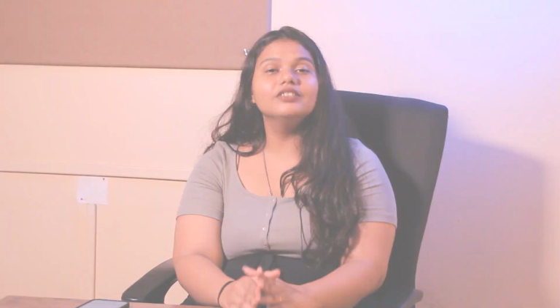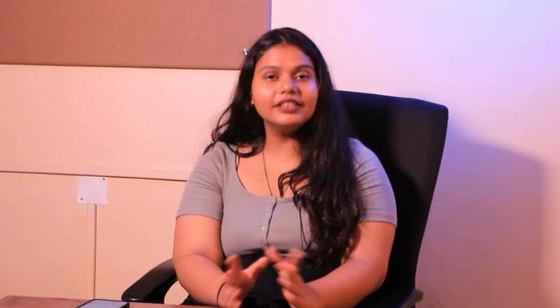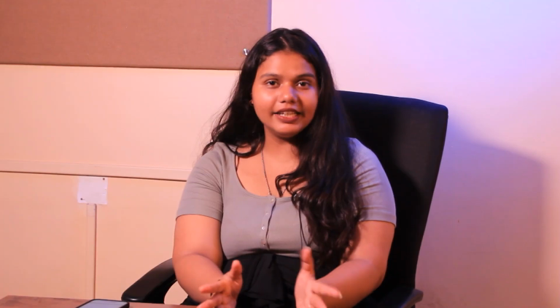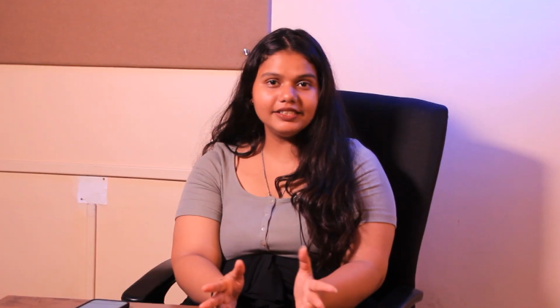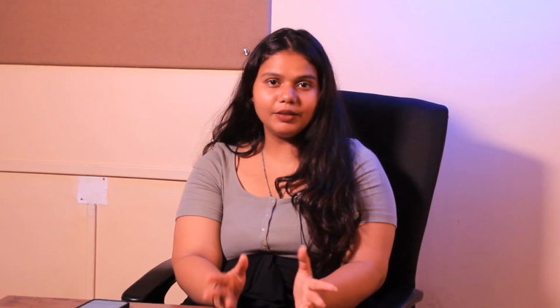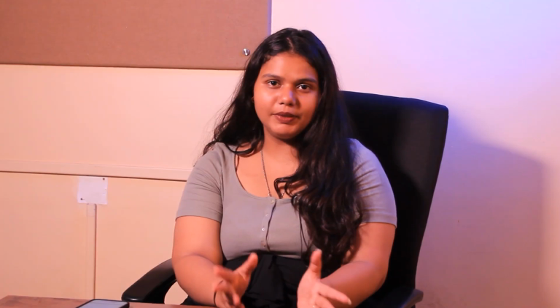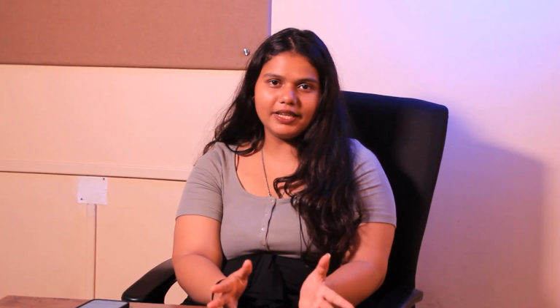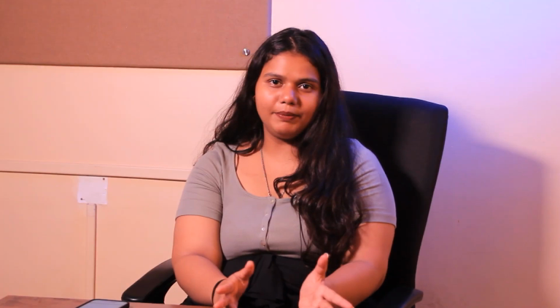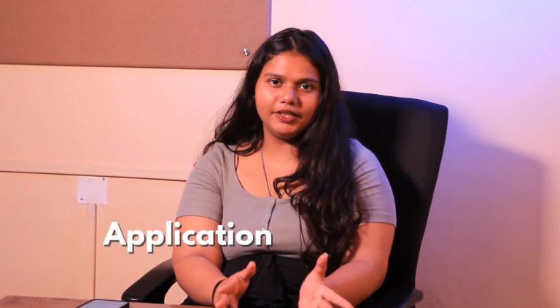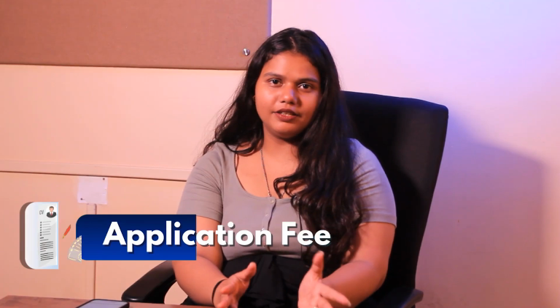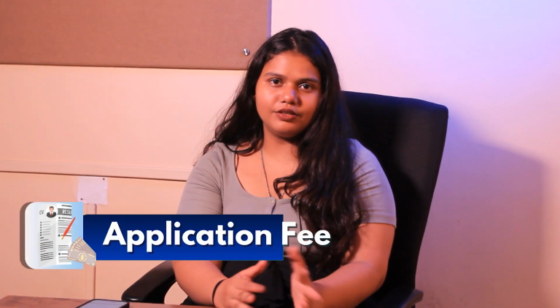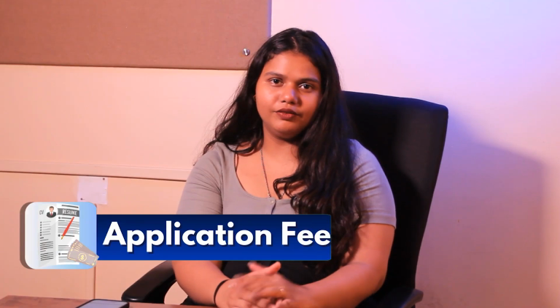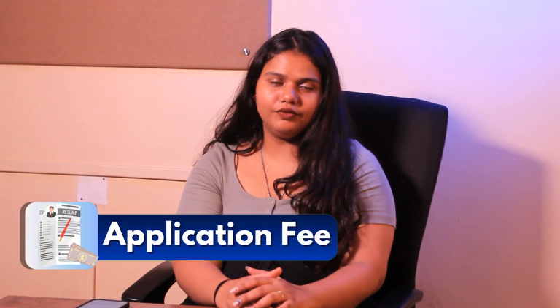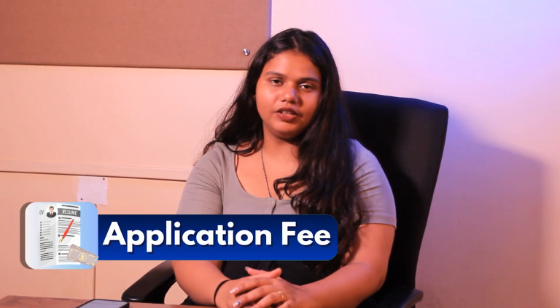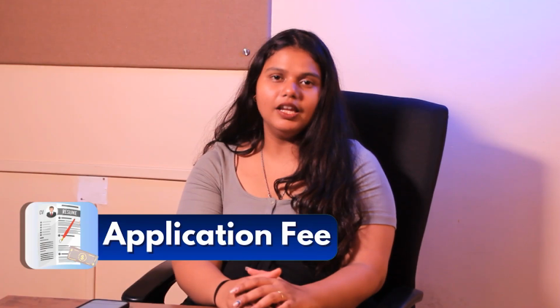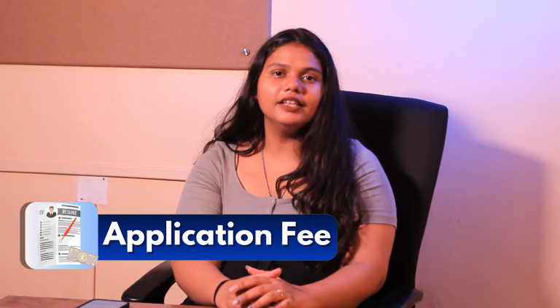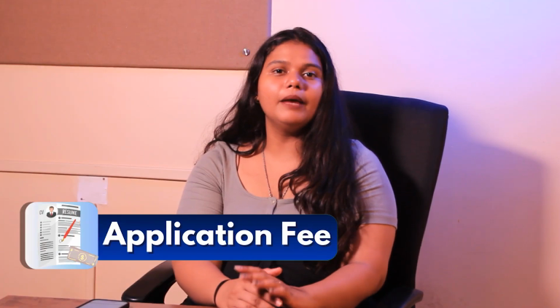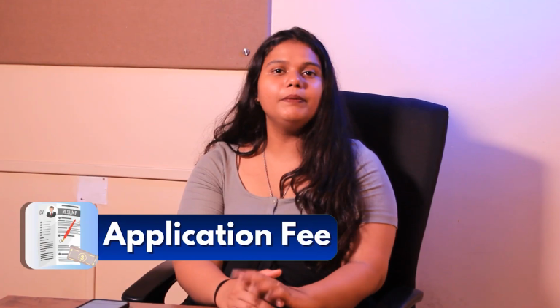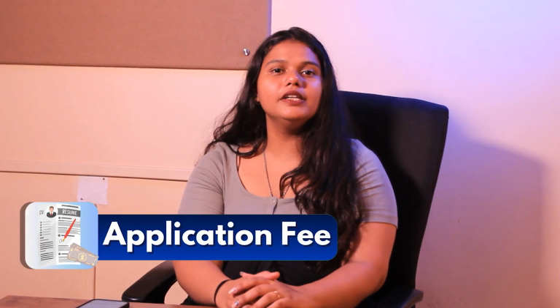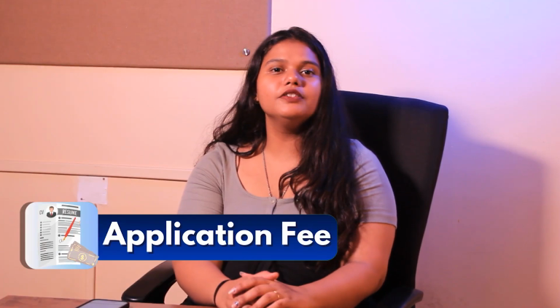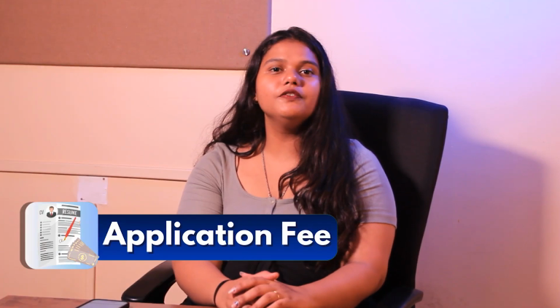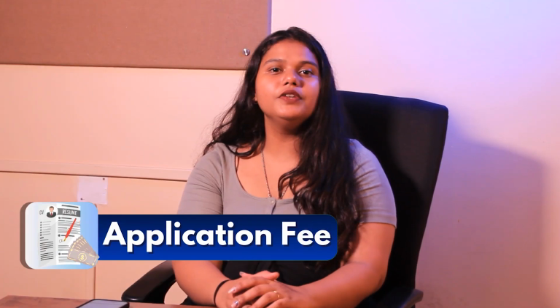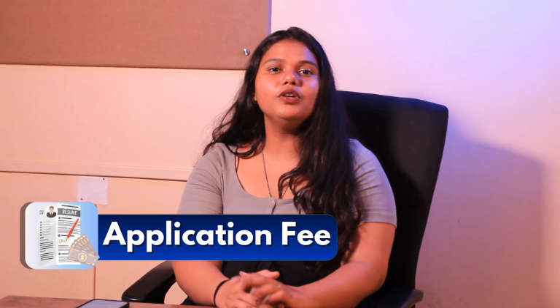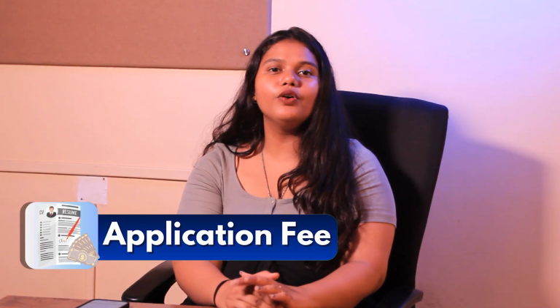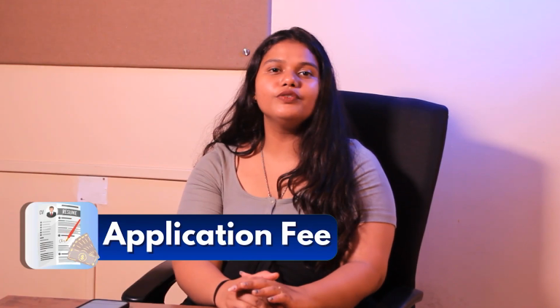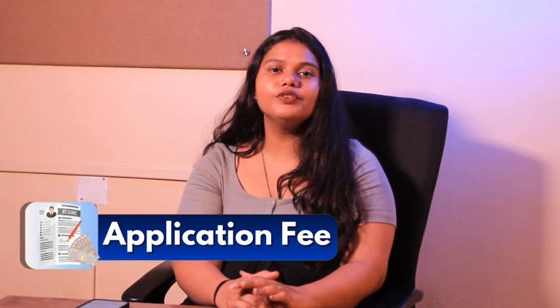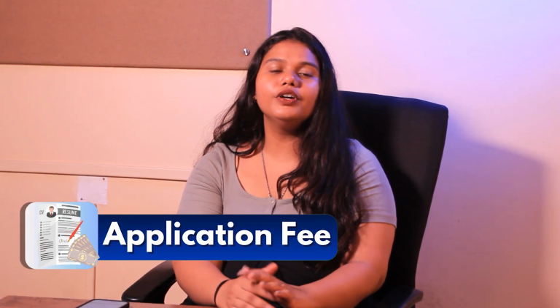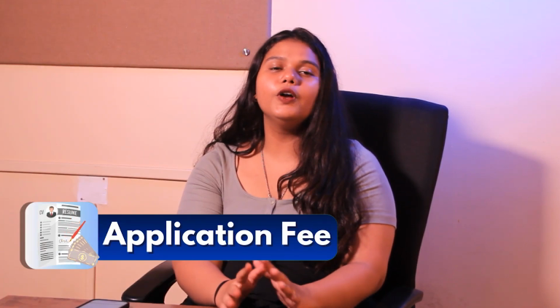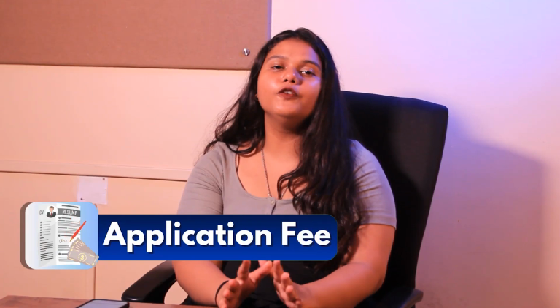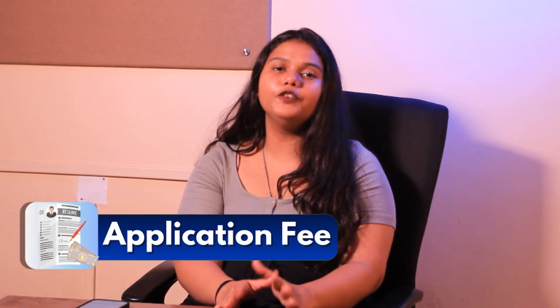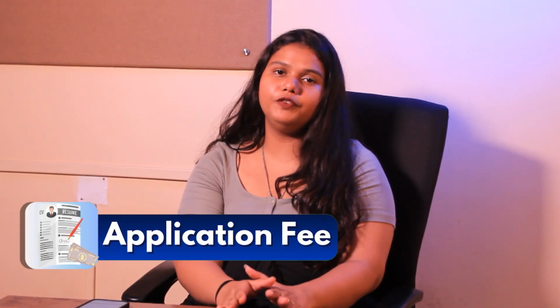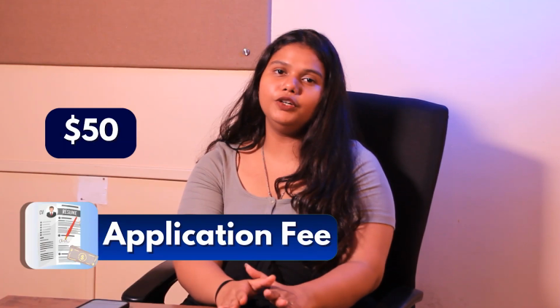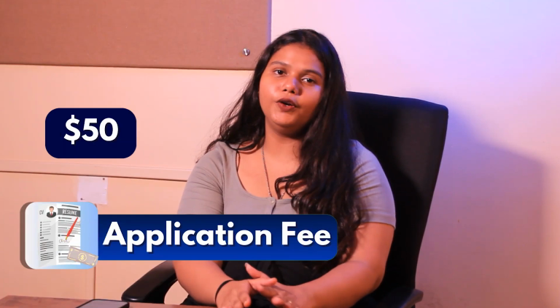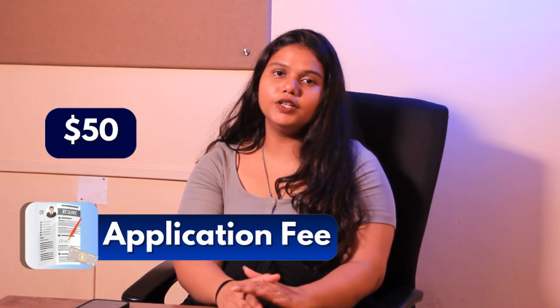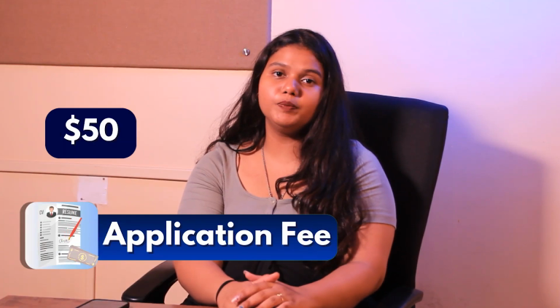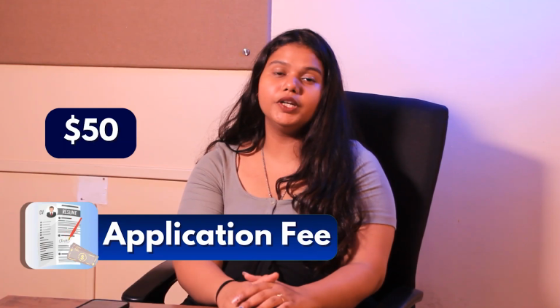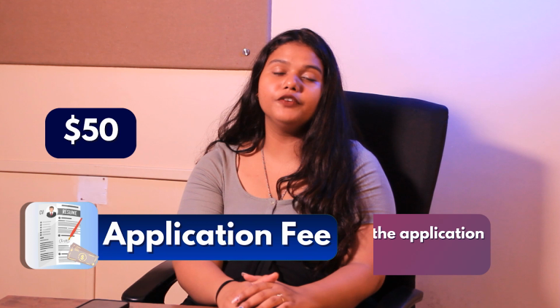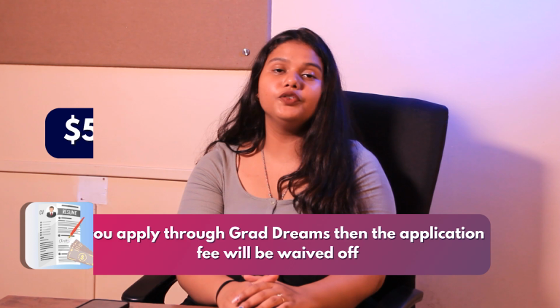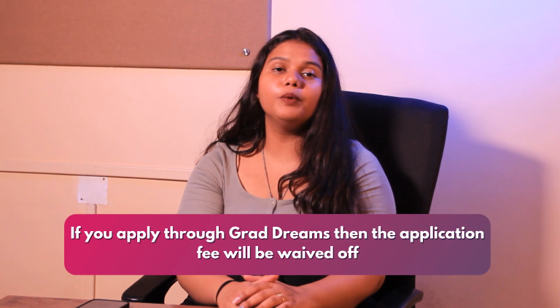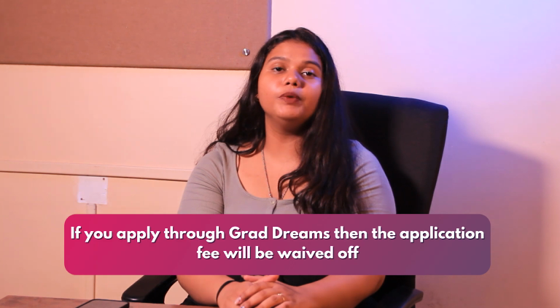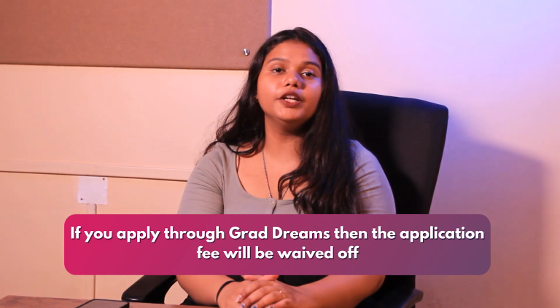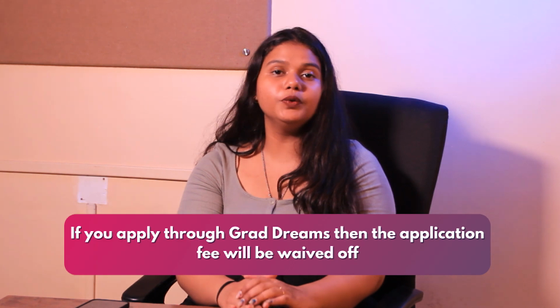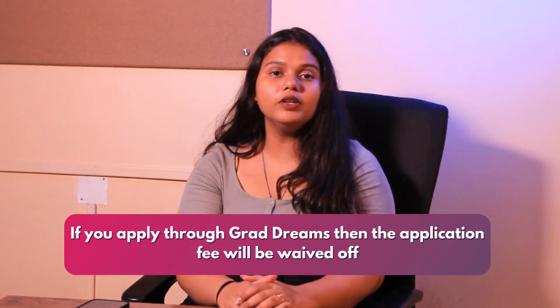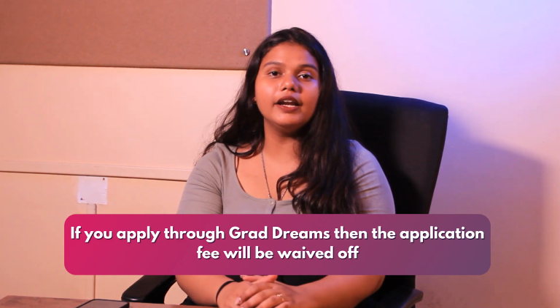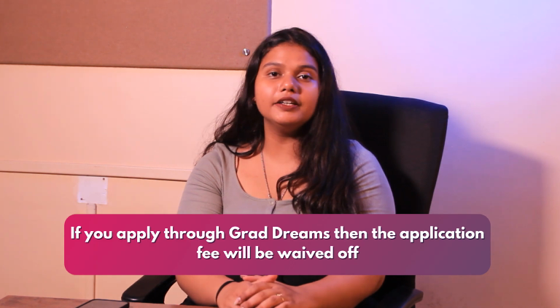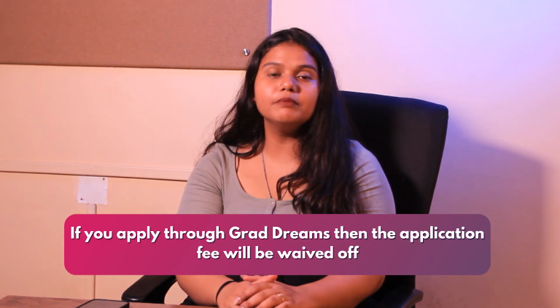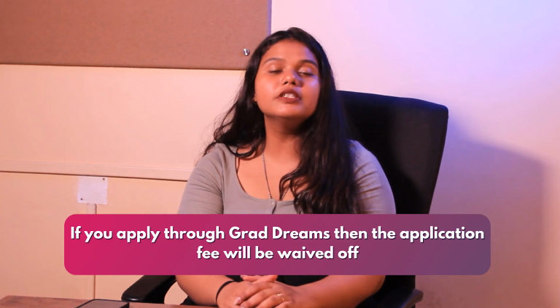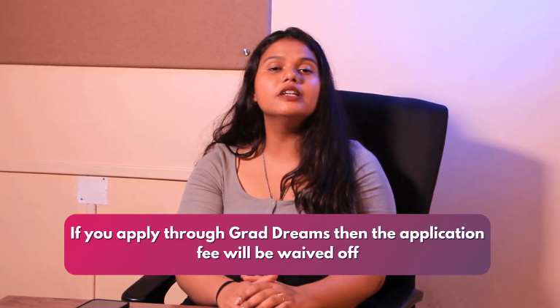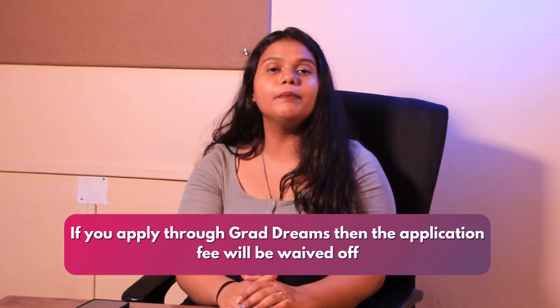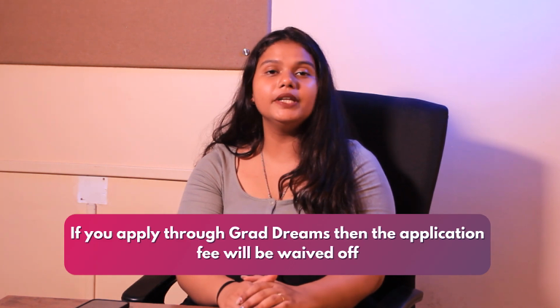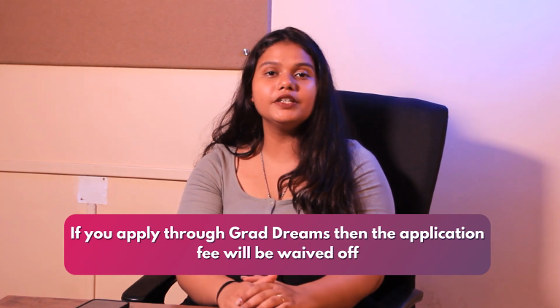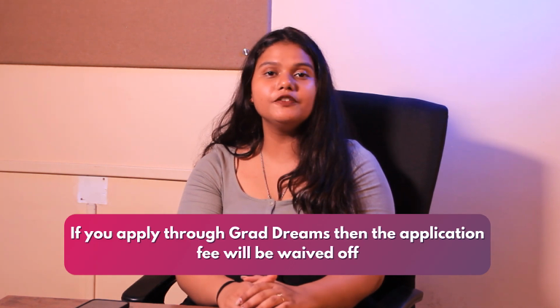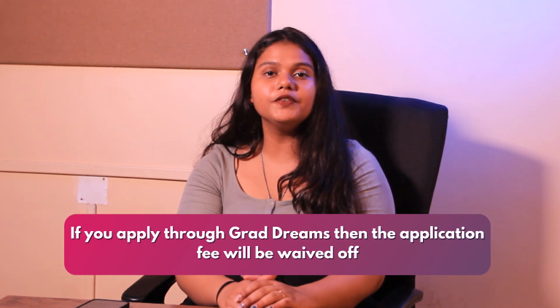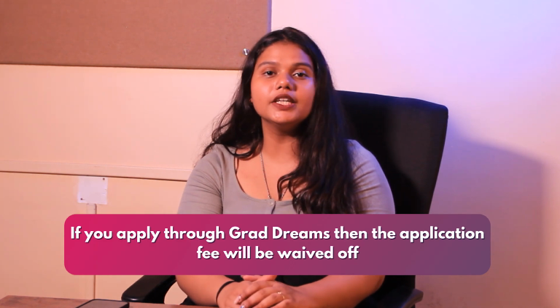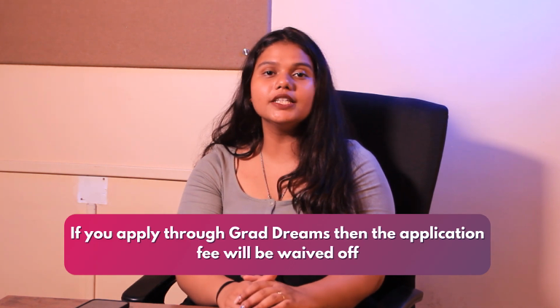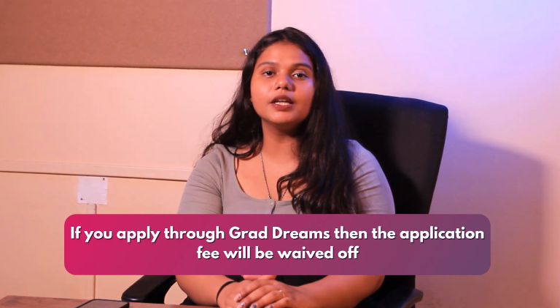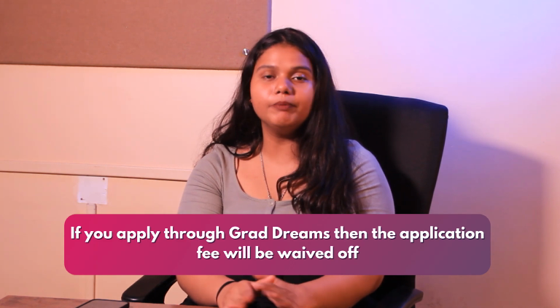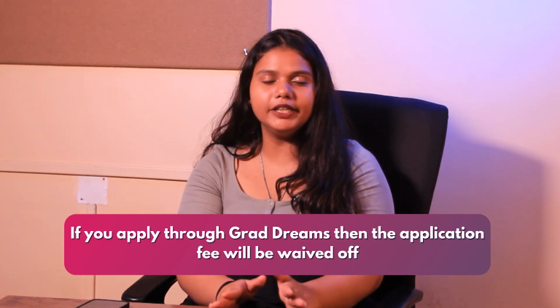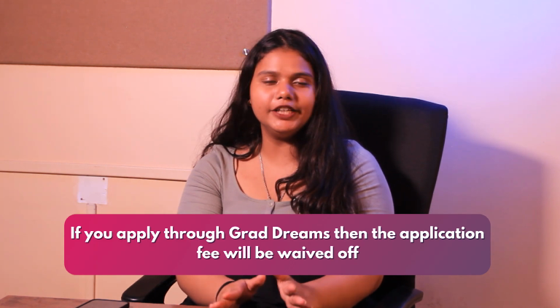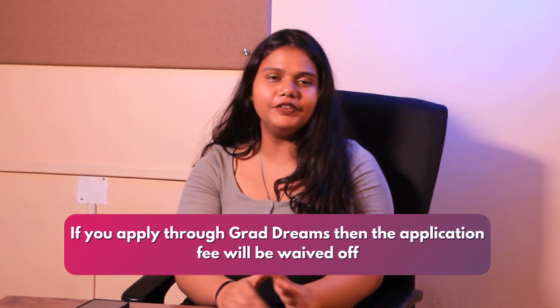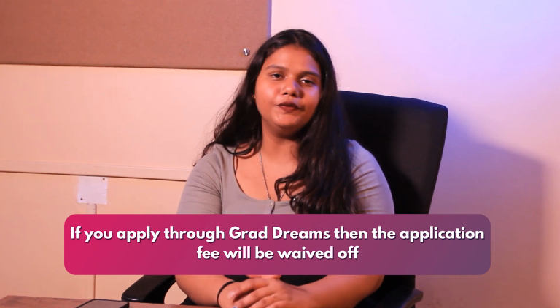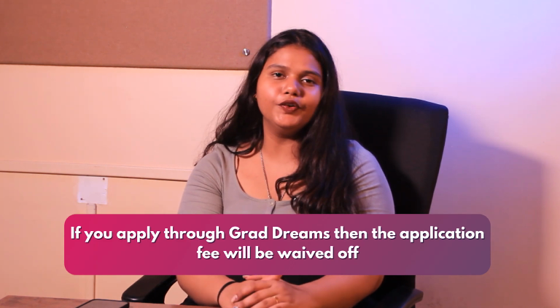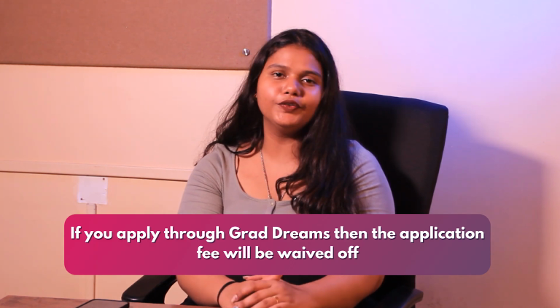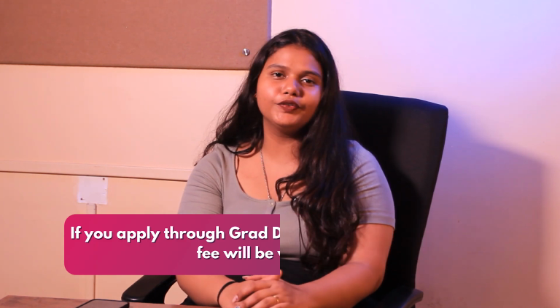Next up is Application Fee. The application fee costs around $50, but if you apply through GradDreams, the application fee is completely waived off.